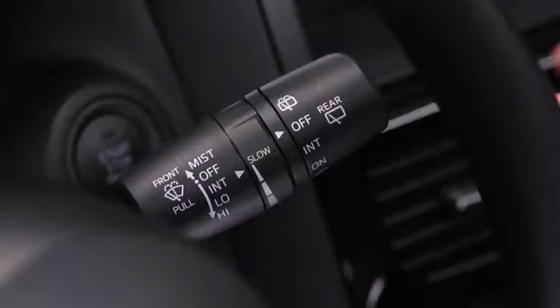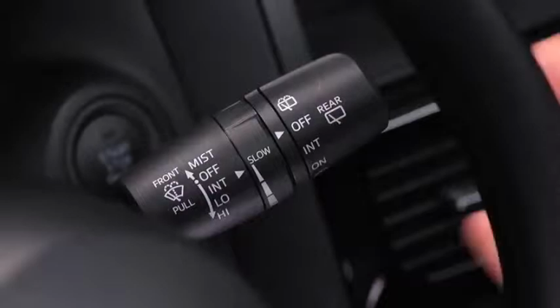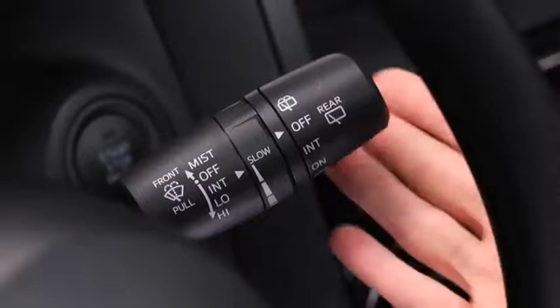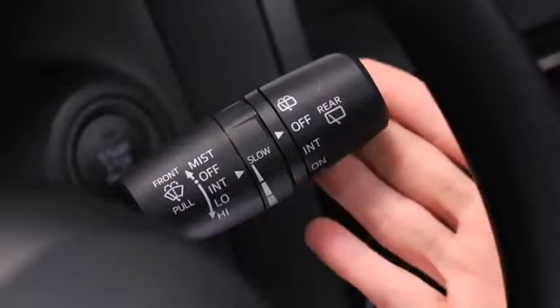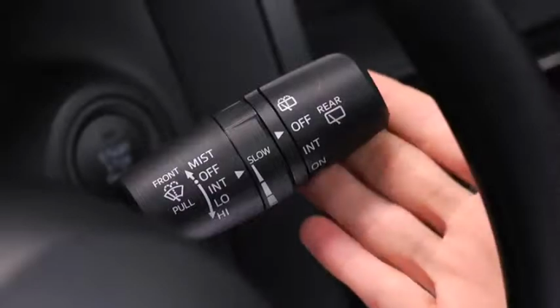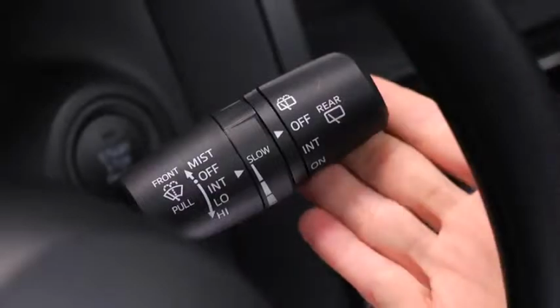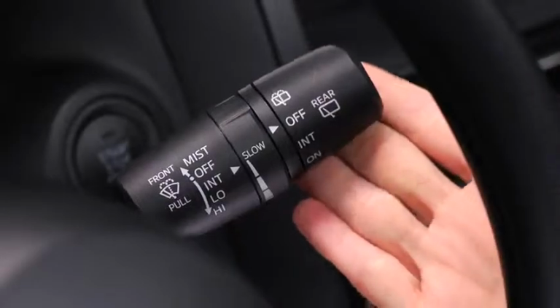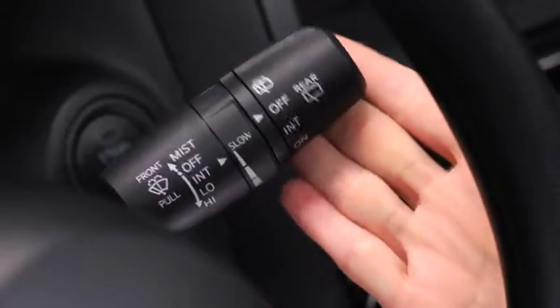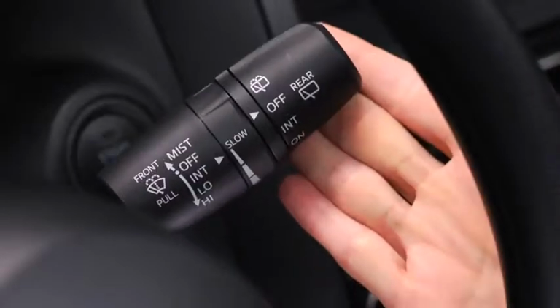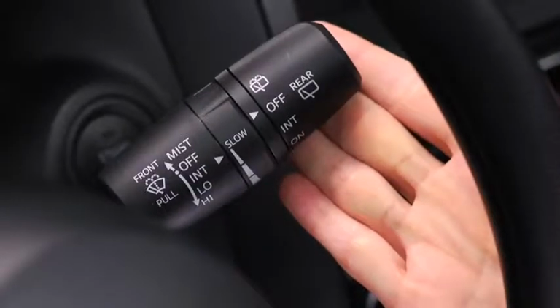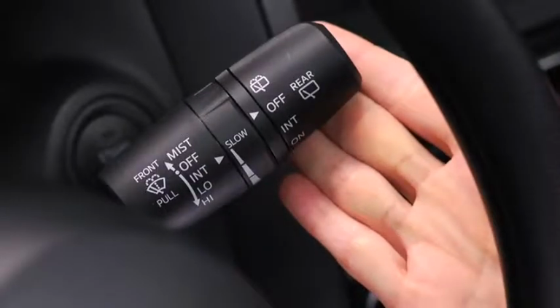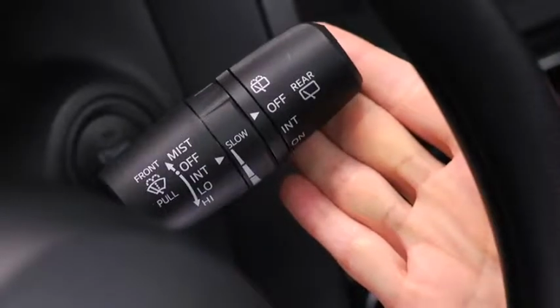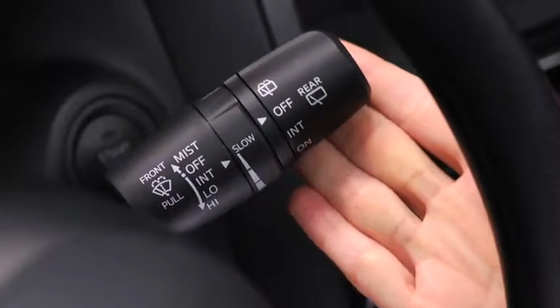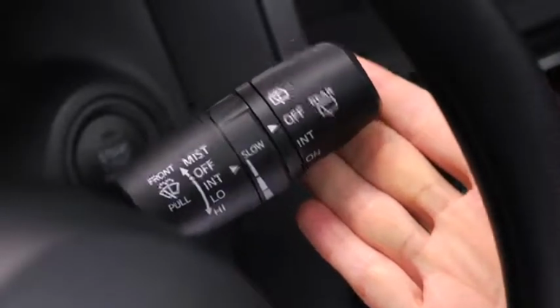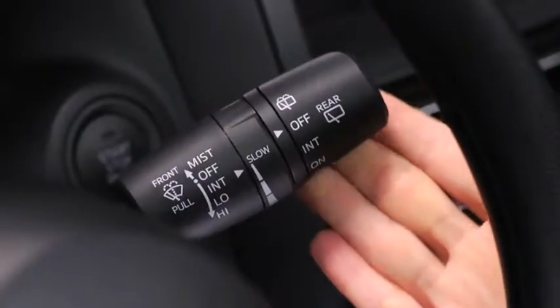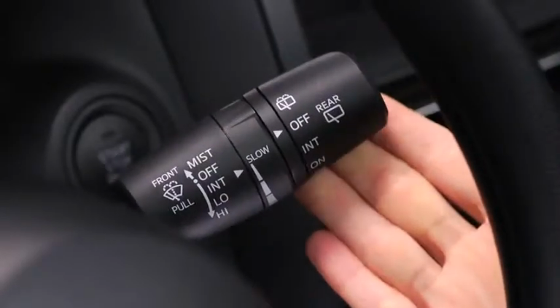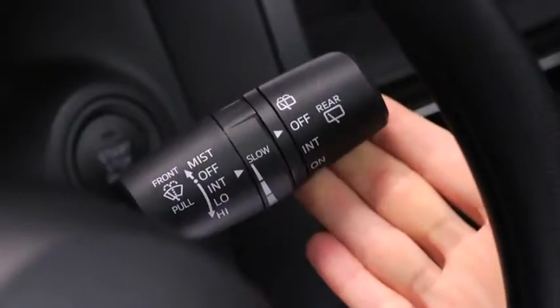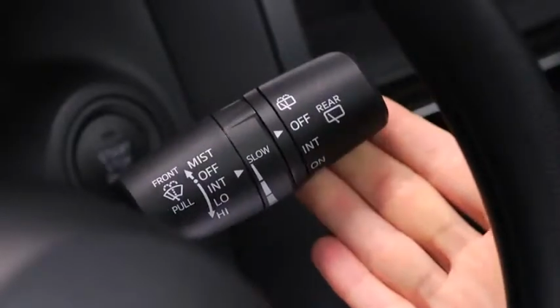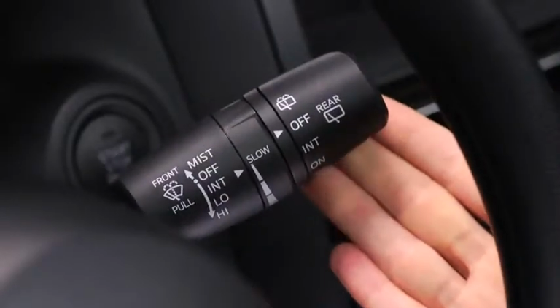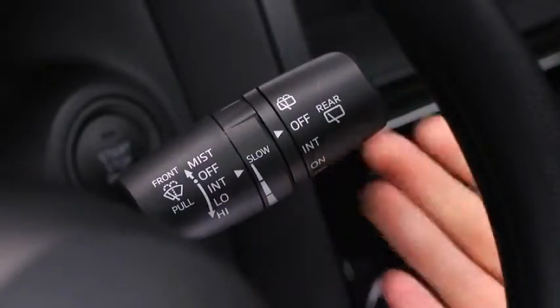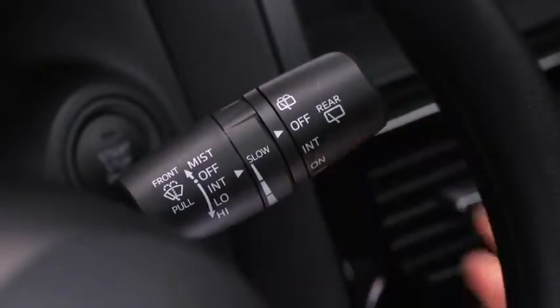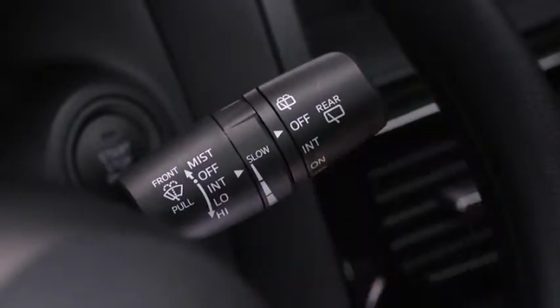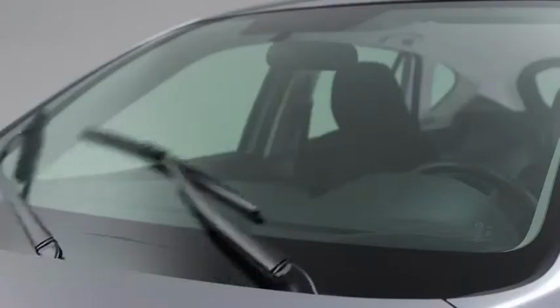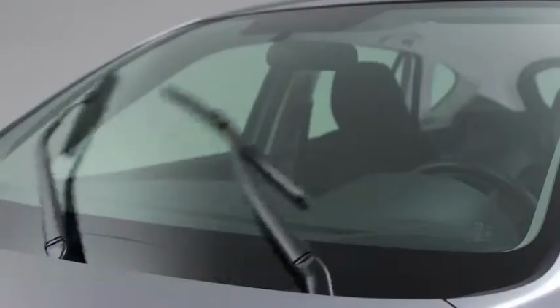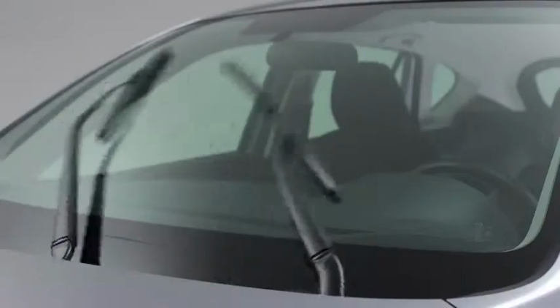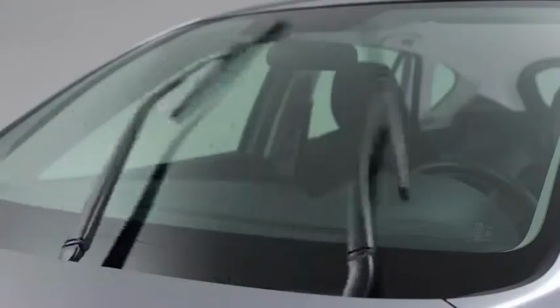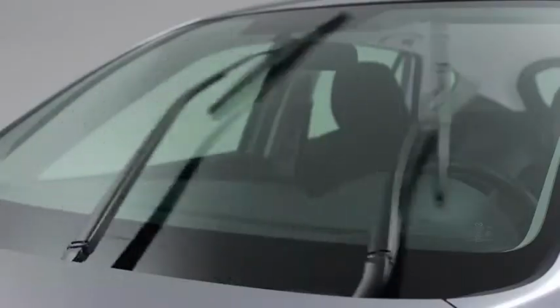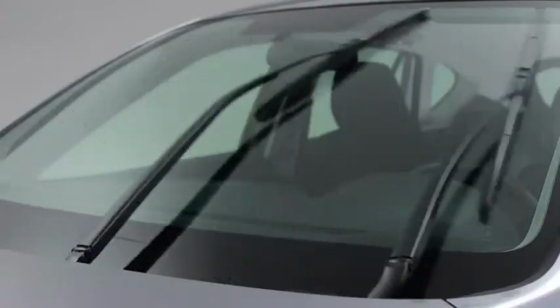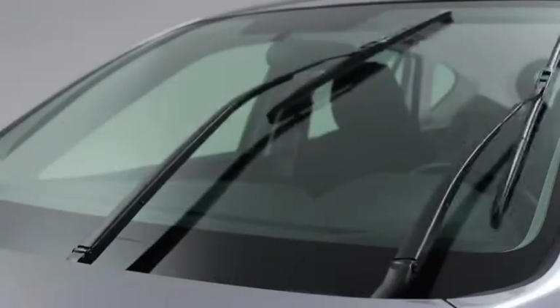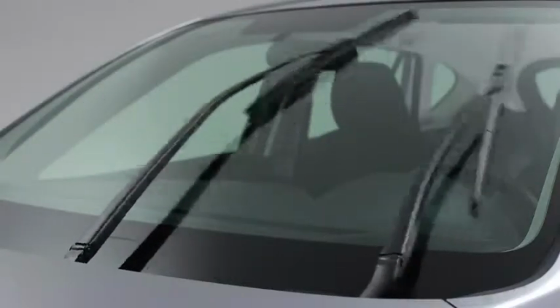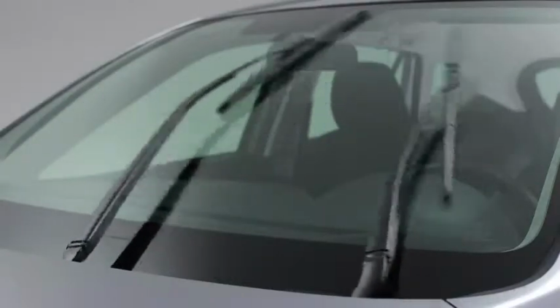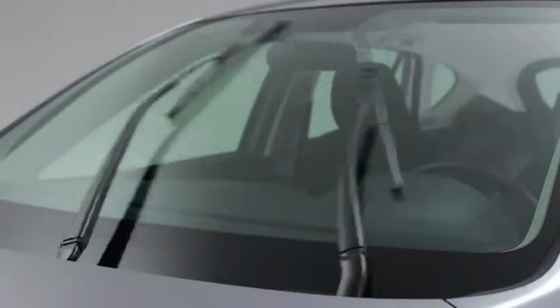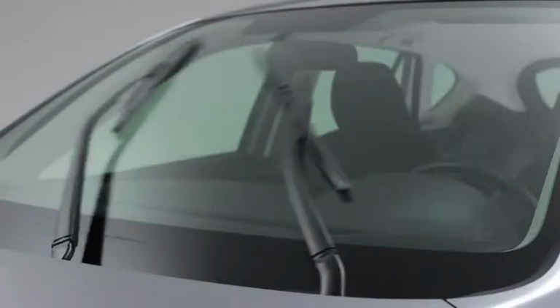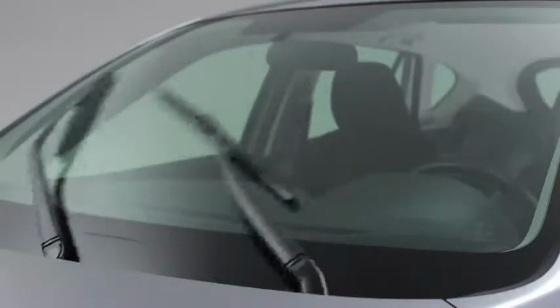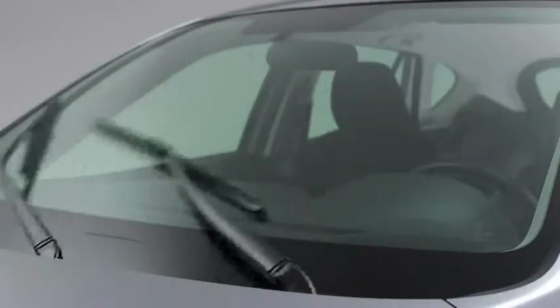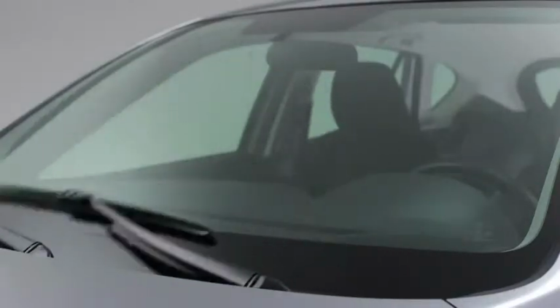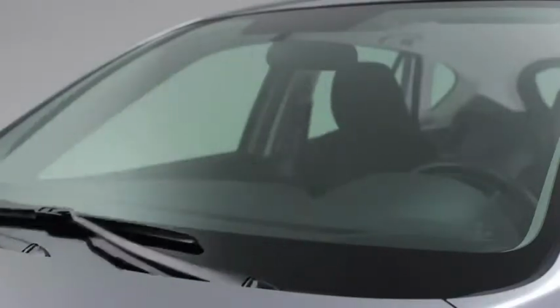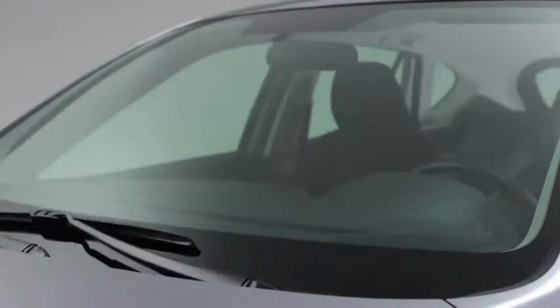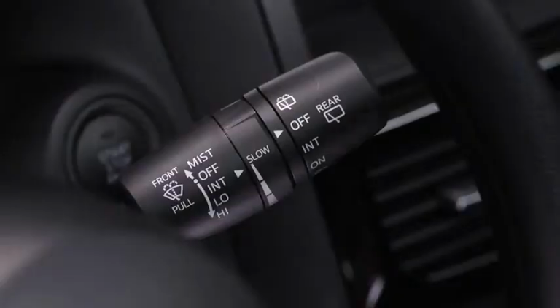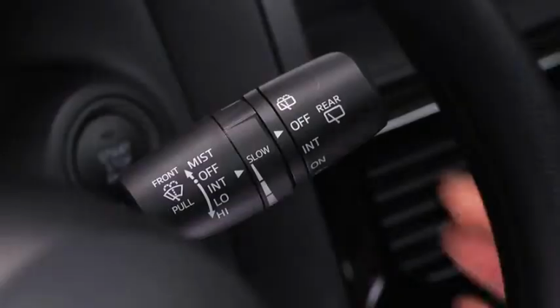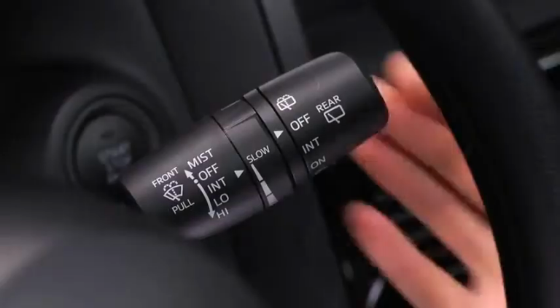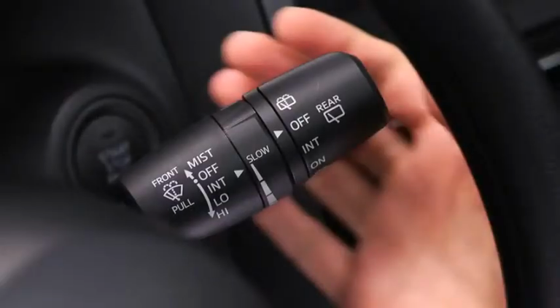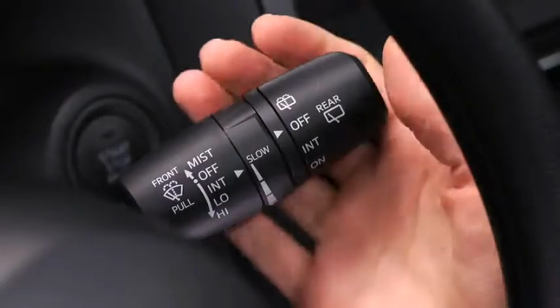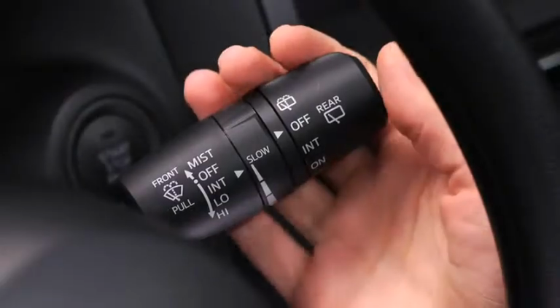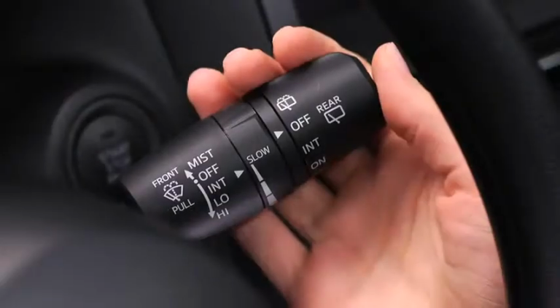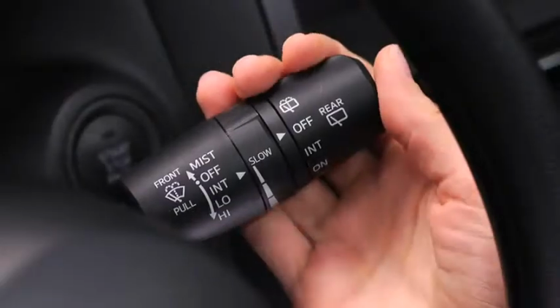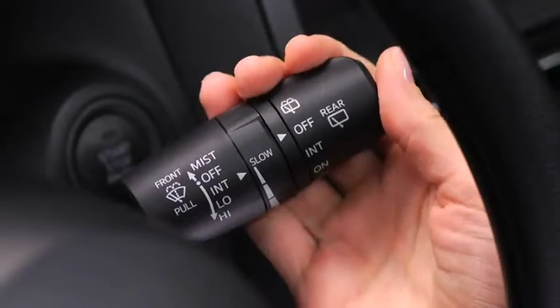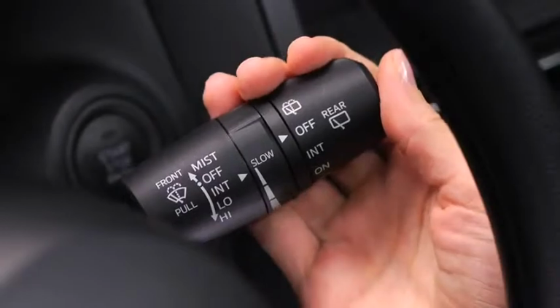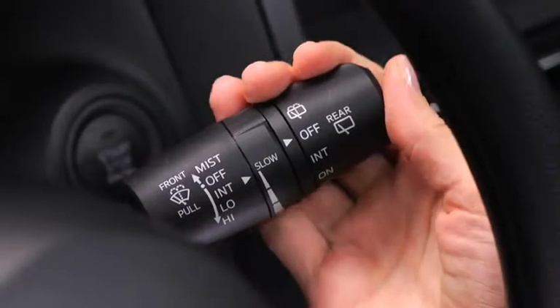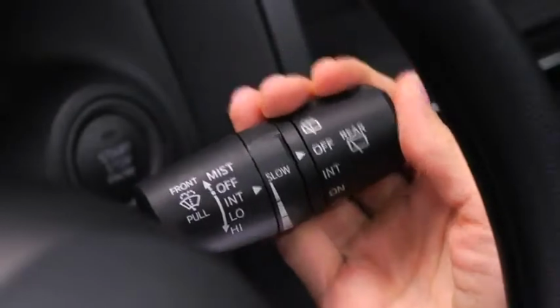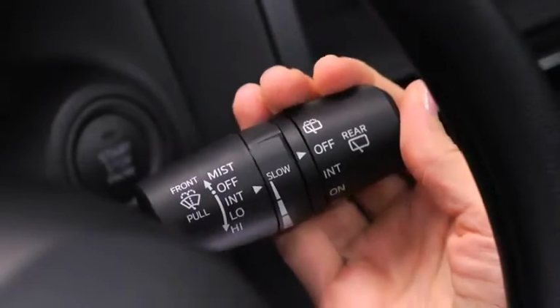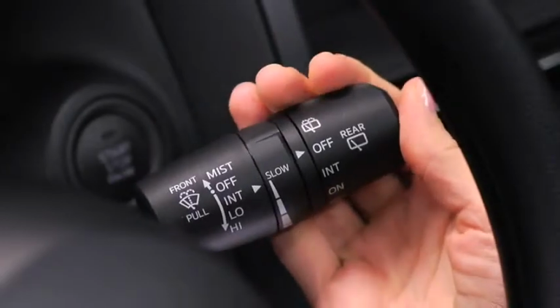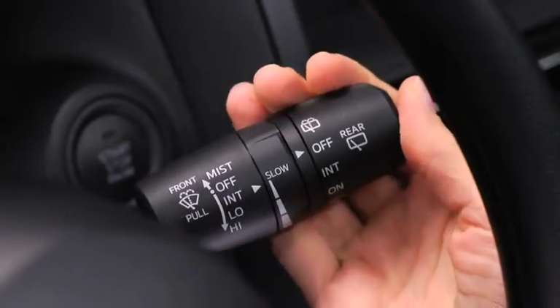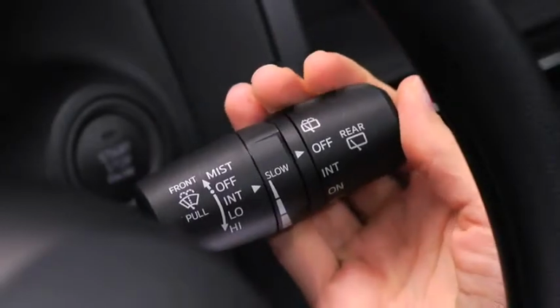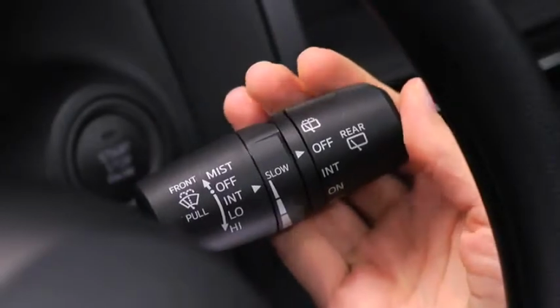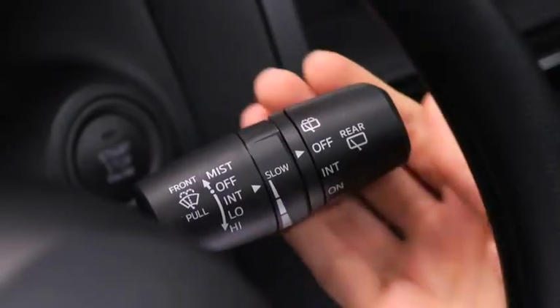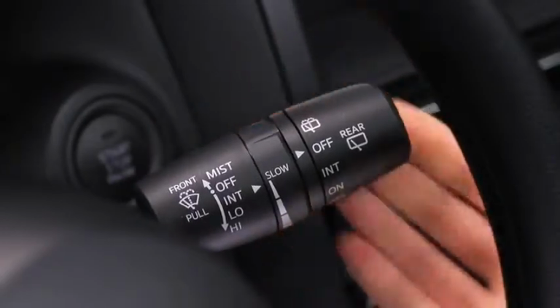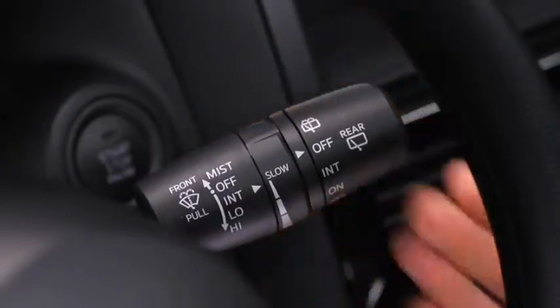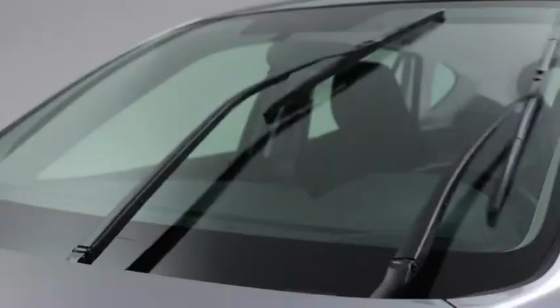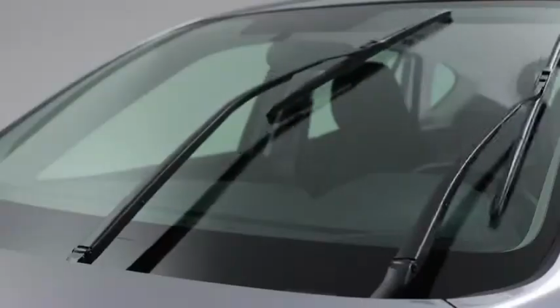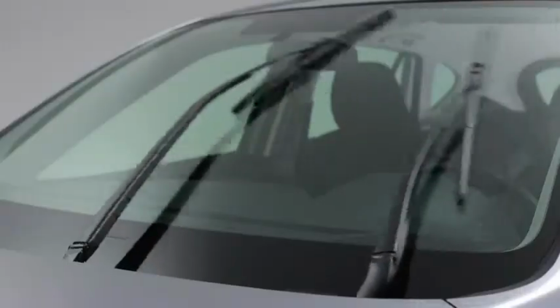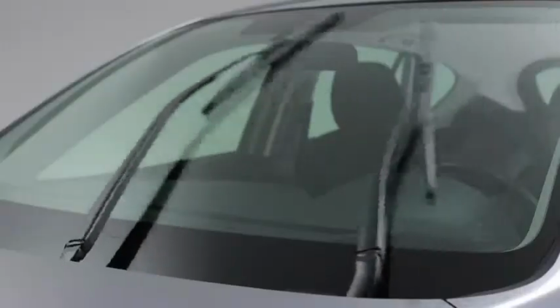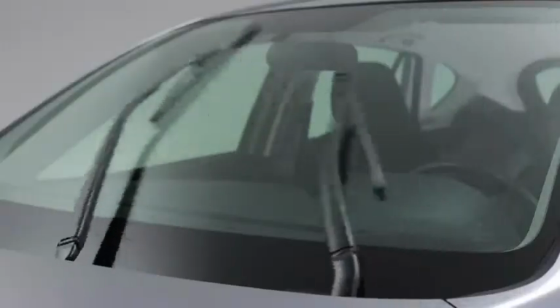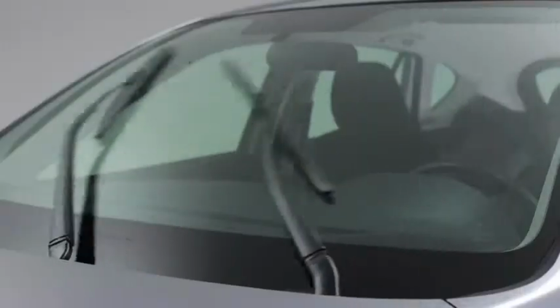For a single wipe, push the lever up to mist. For intermittent wiping, pull the lever down to intermittent.